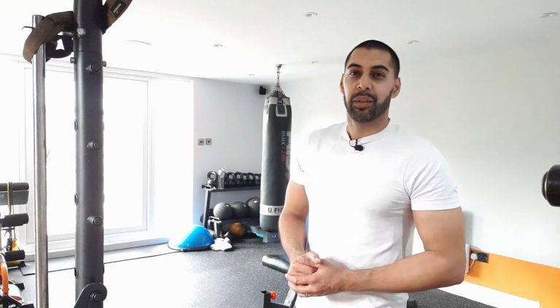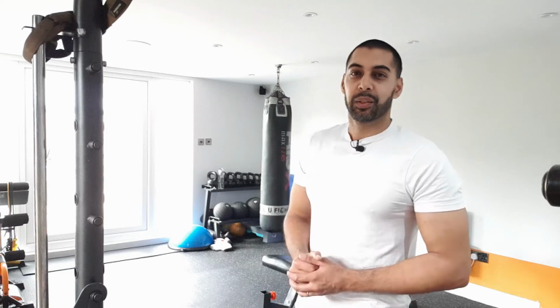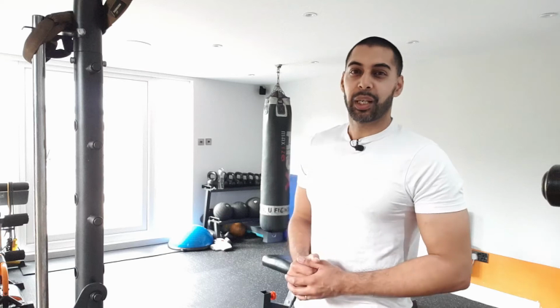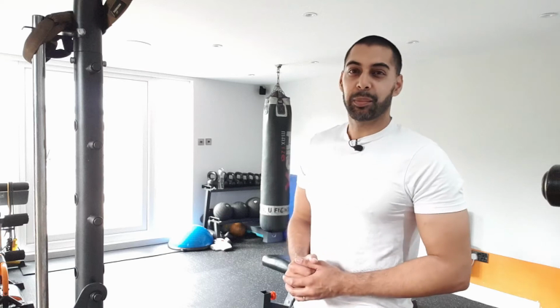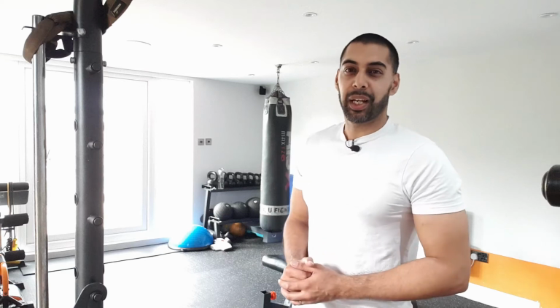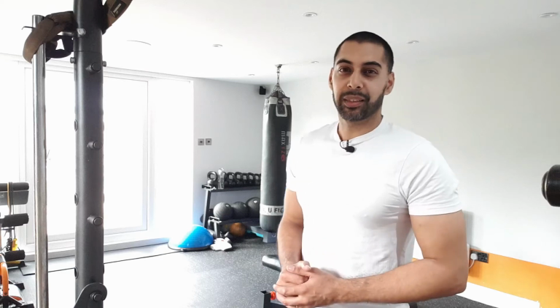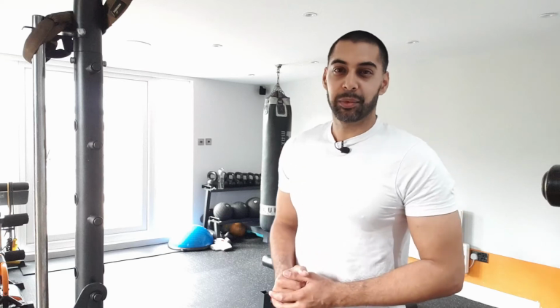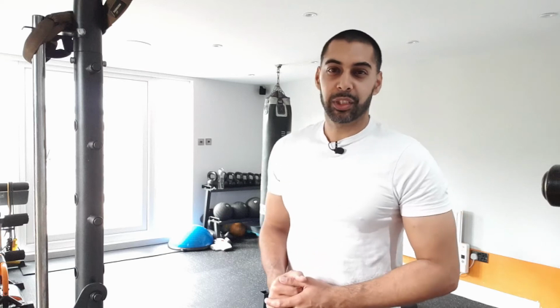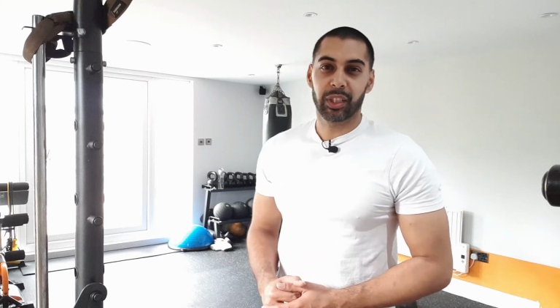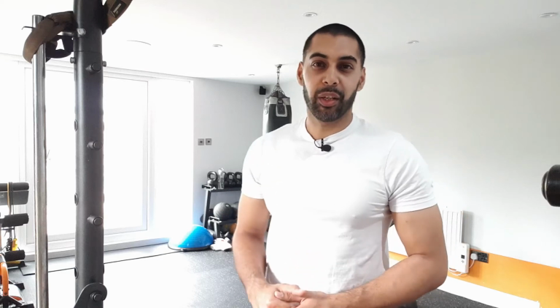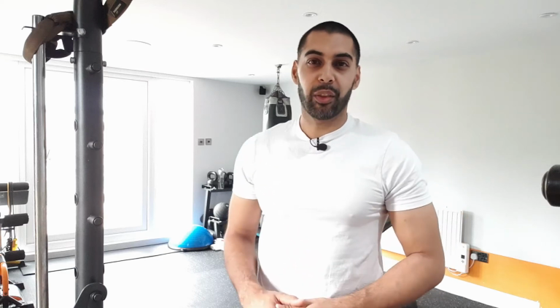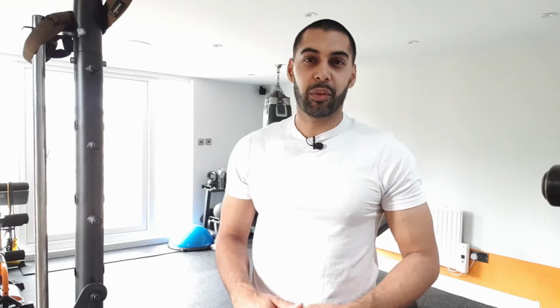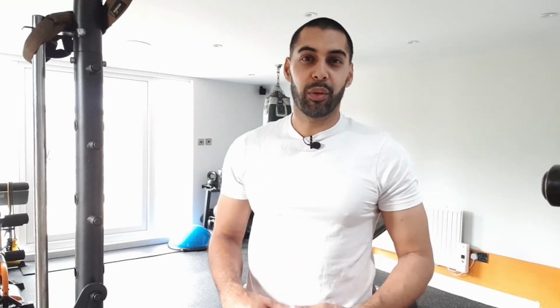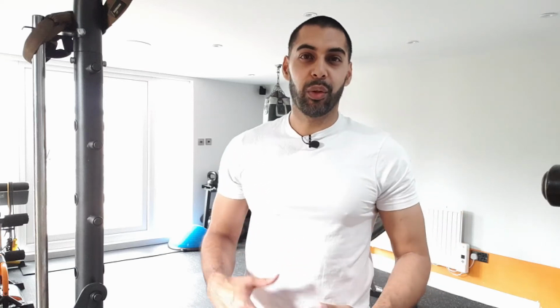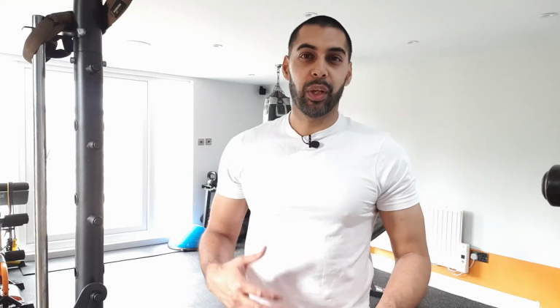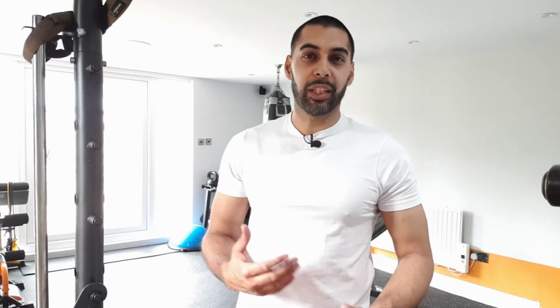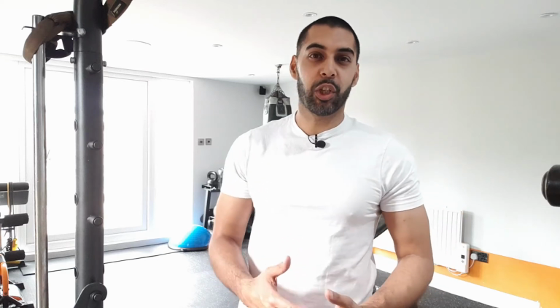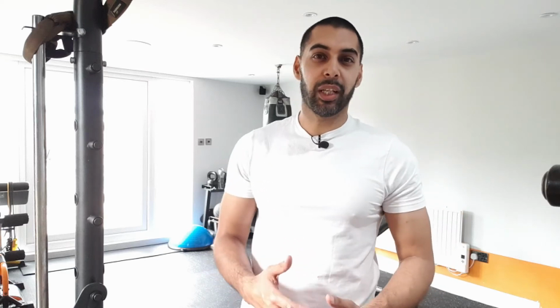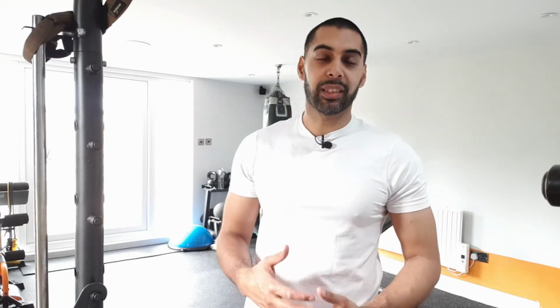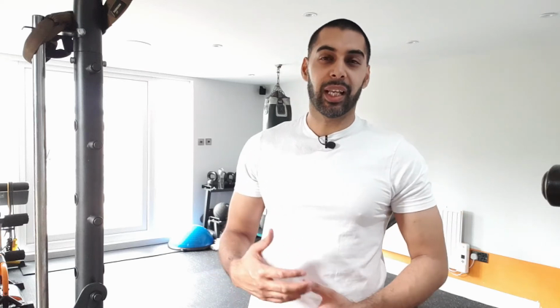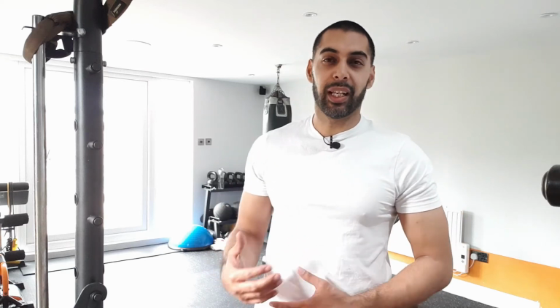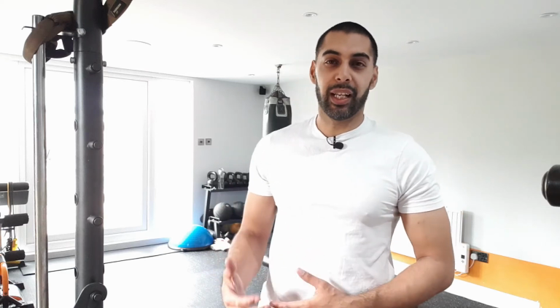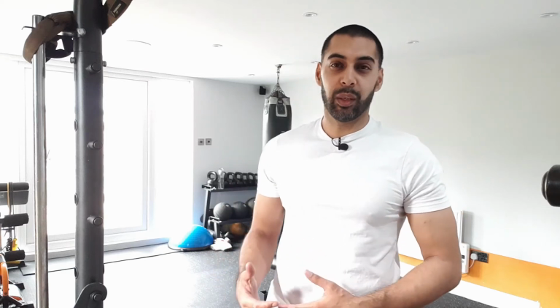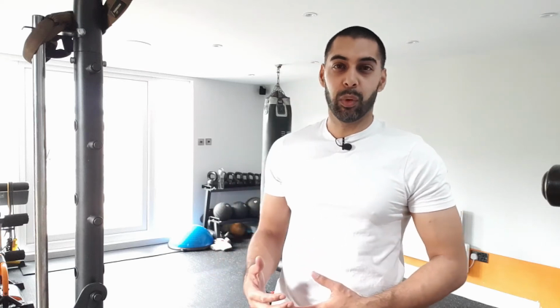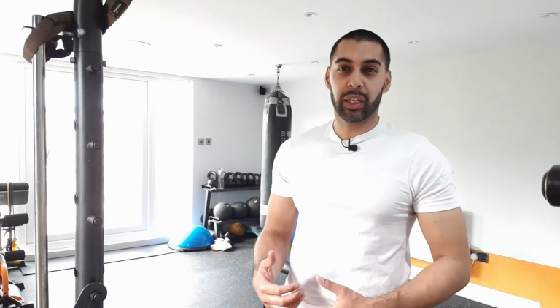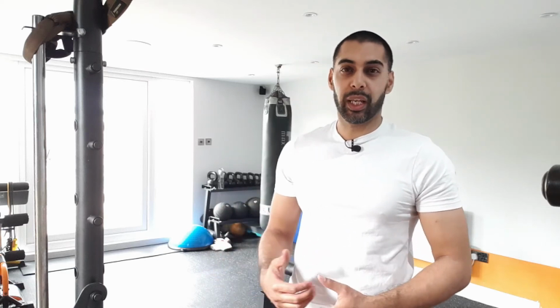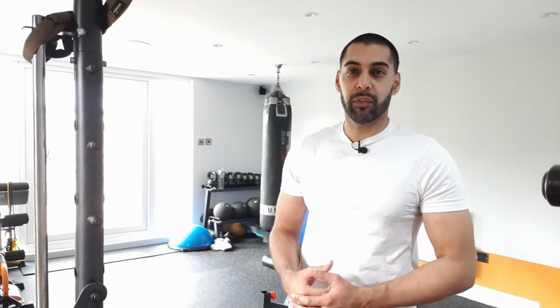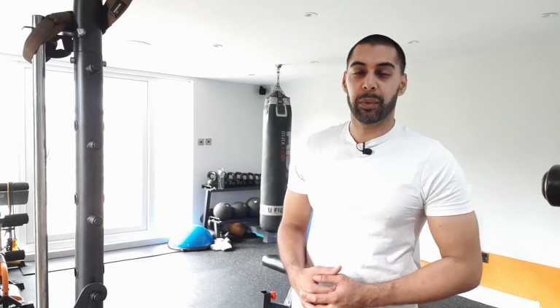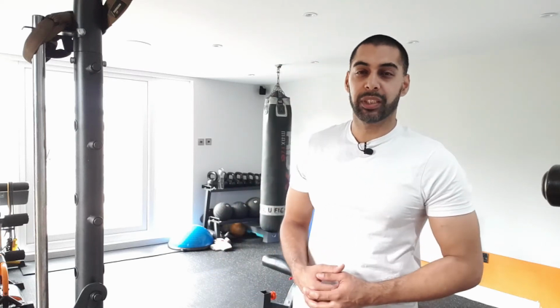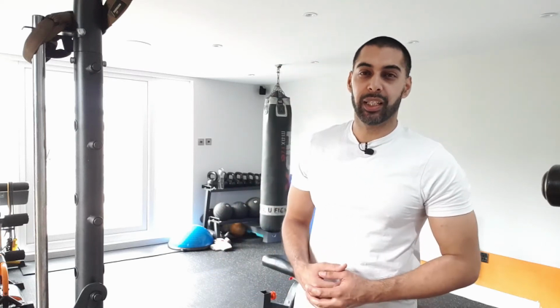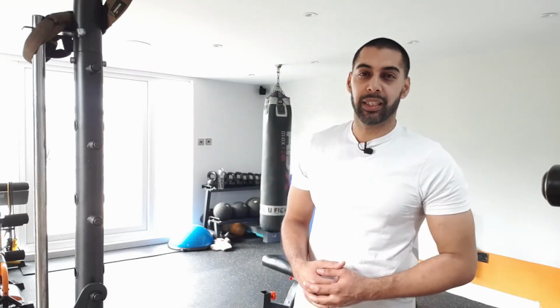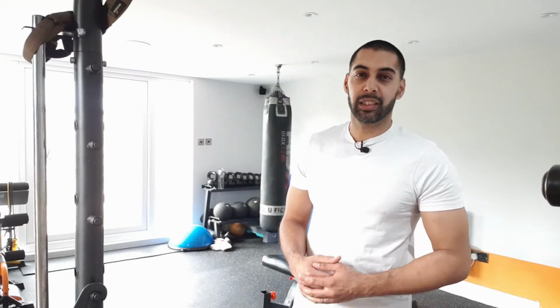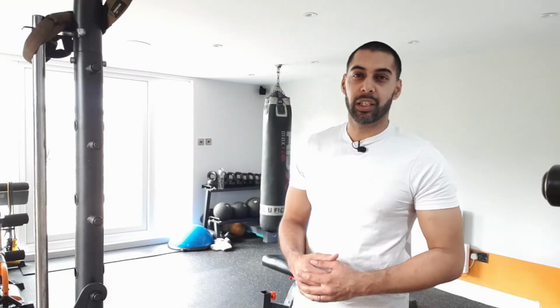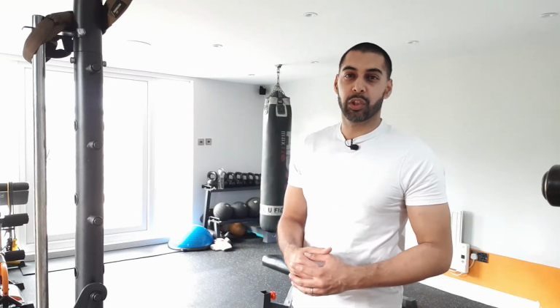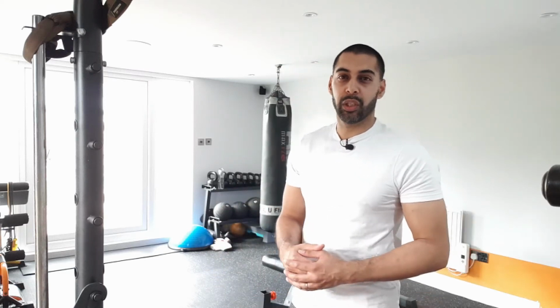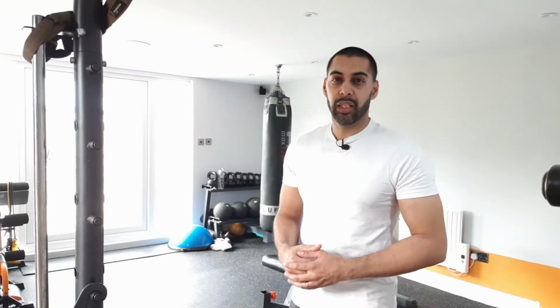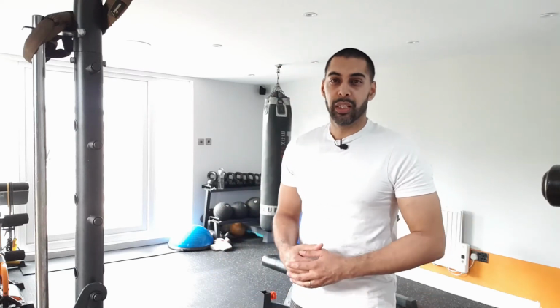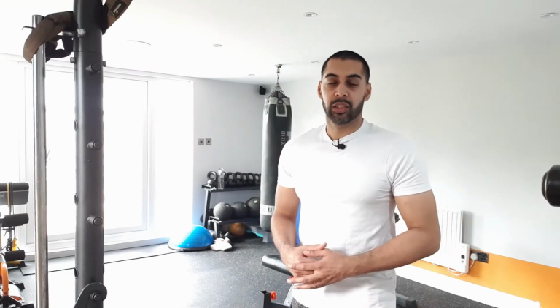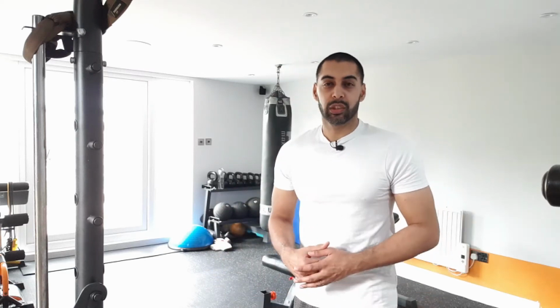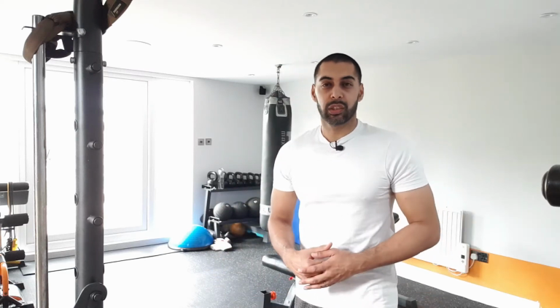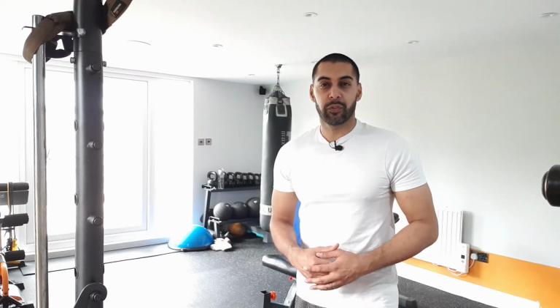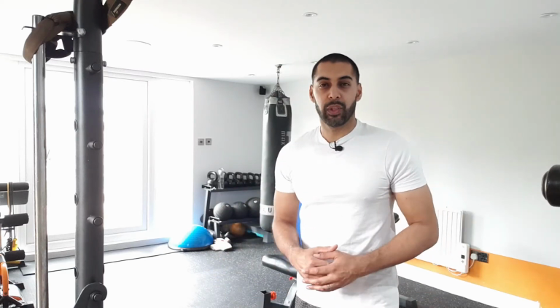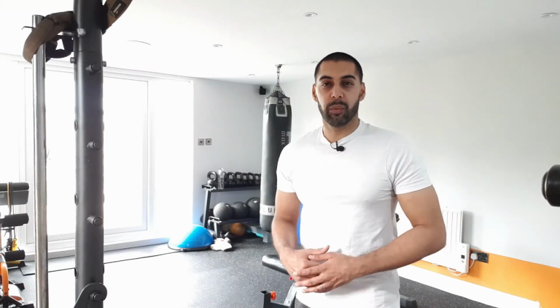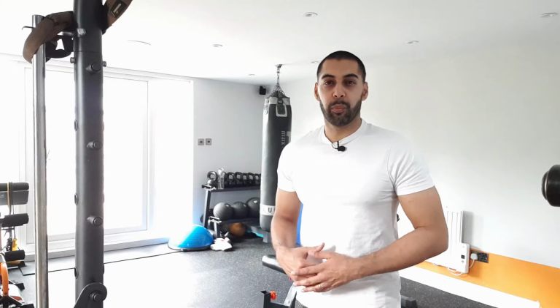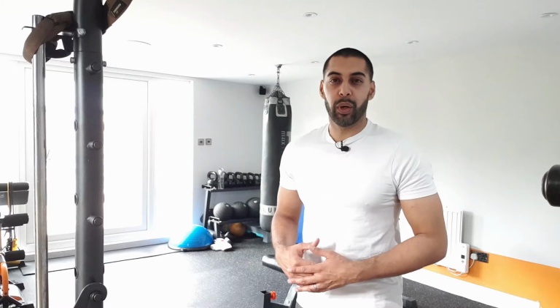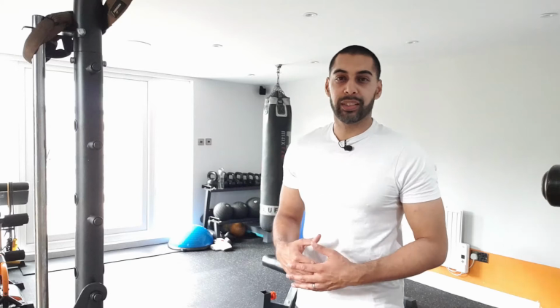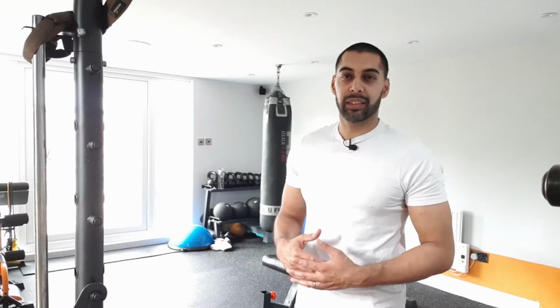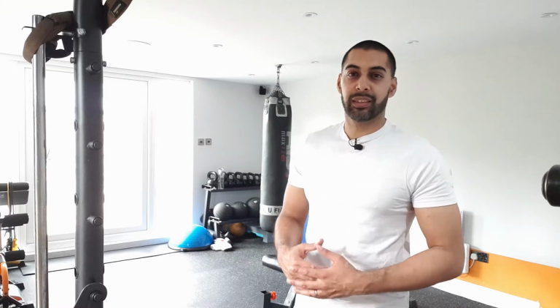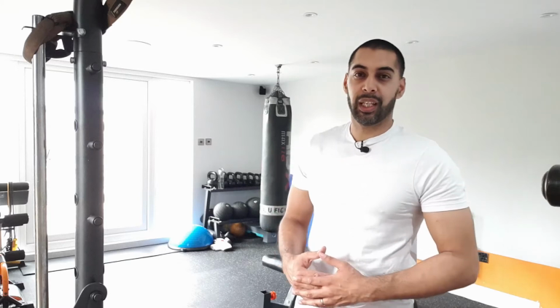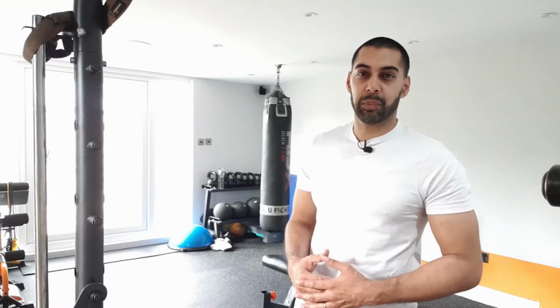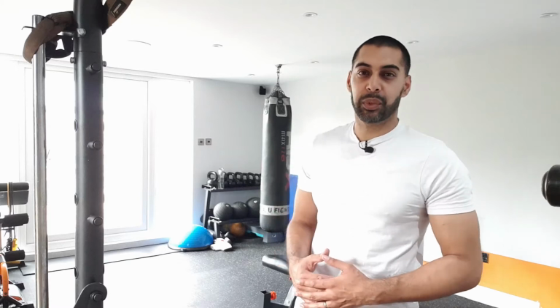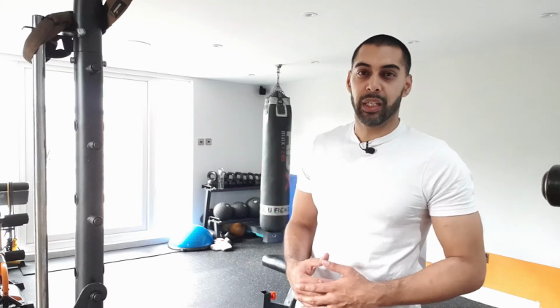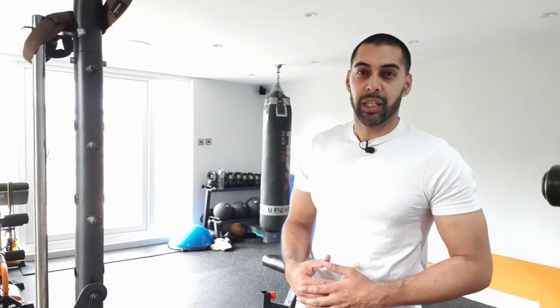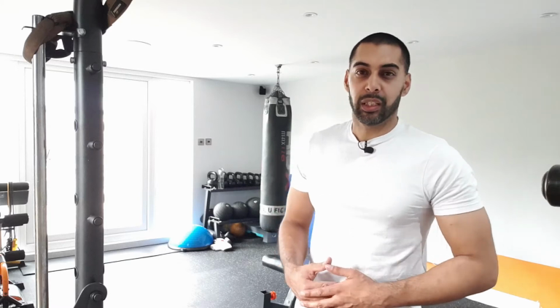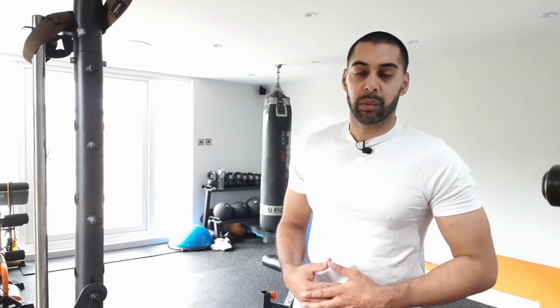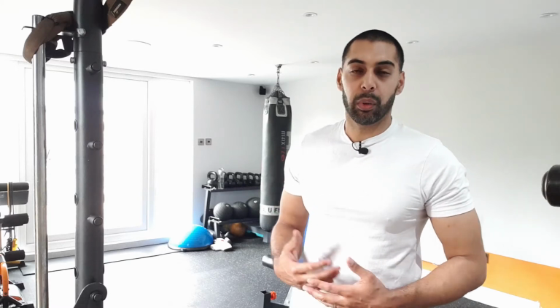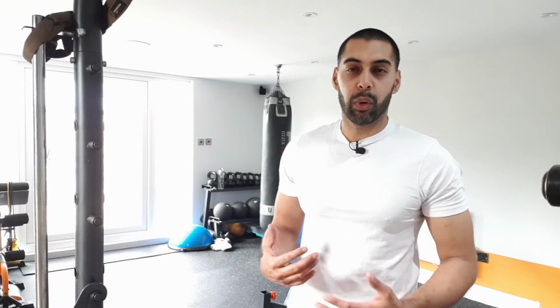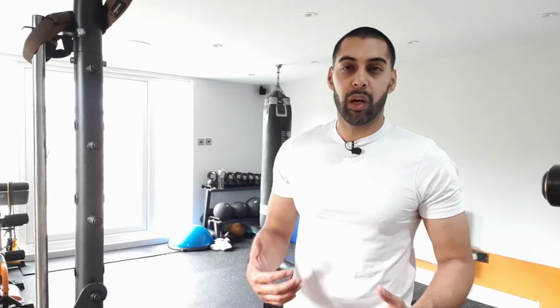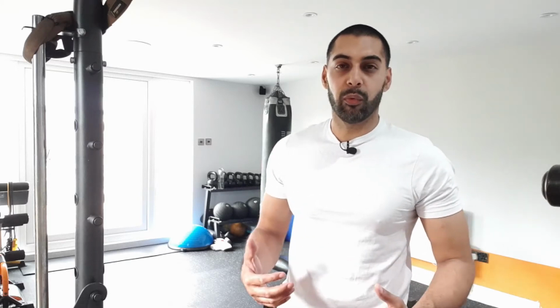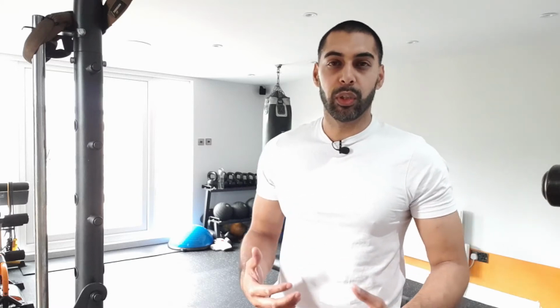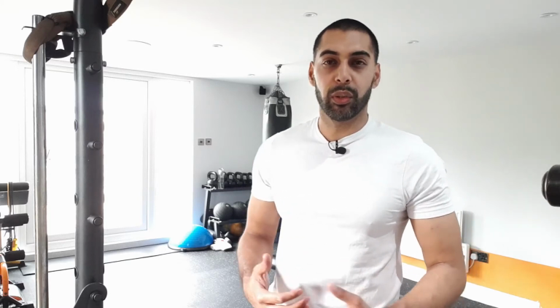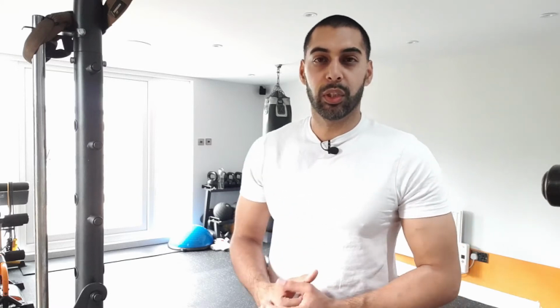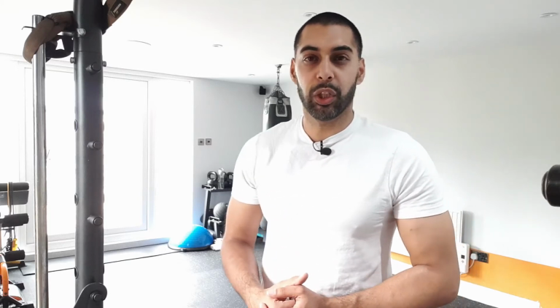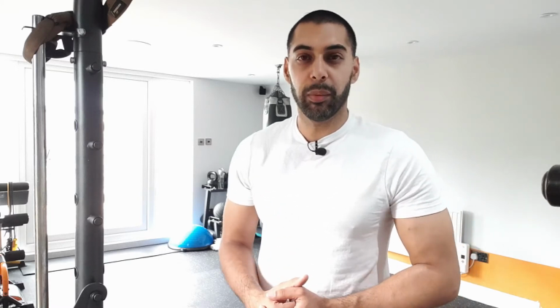What's up guys, I'm just going through a chest and a leg workout for today's session. Just a few little pointers and tips to be aware of when you're in the gym.